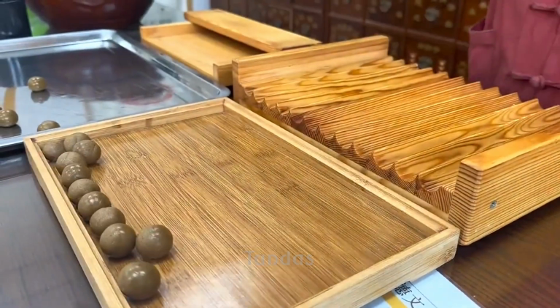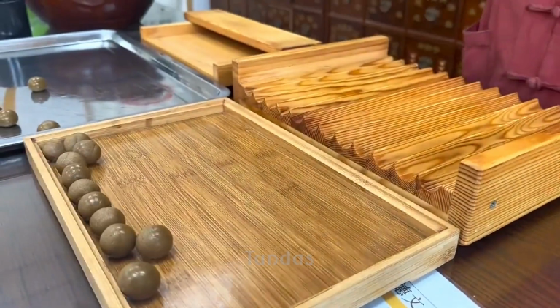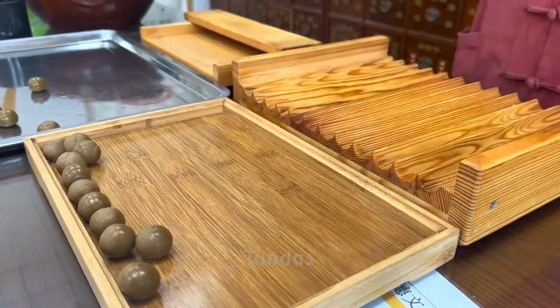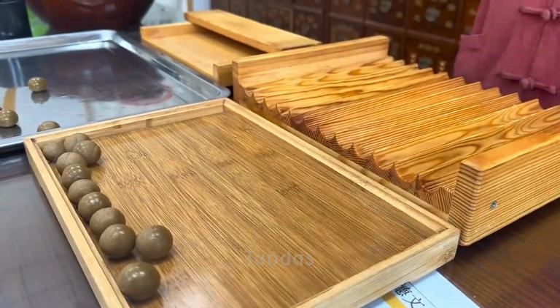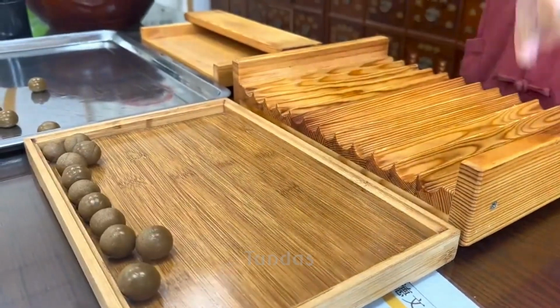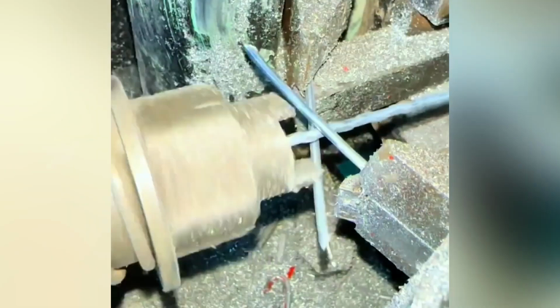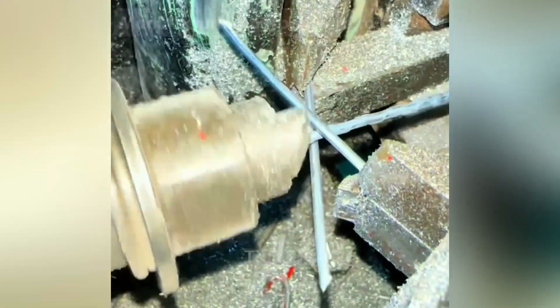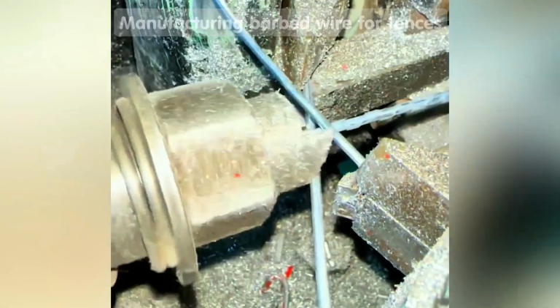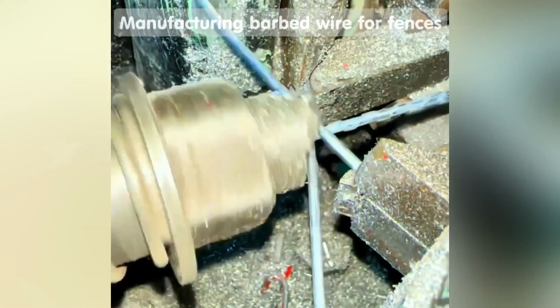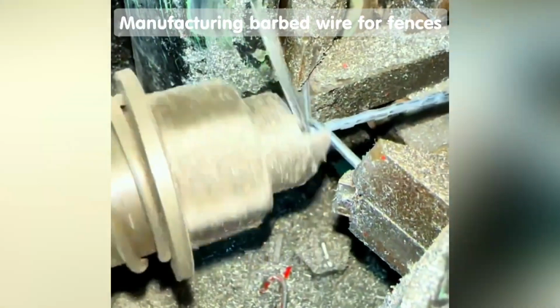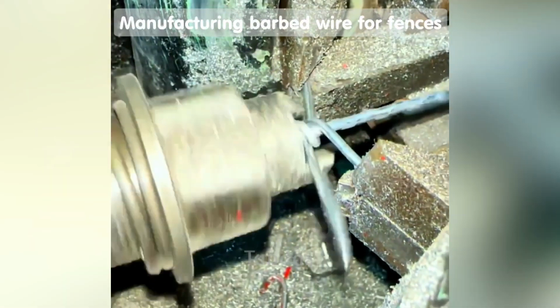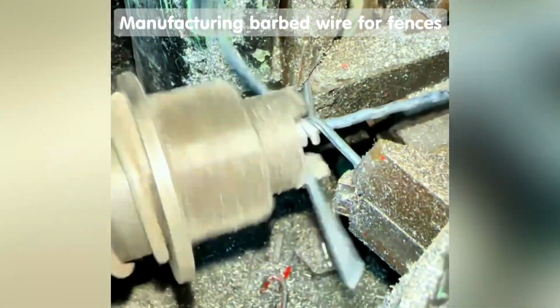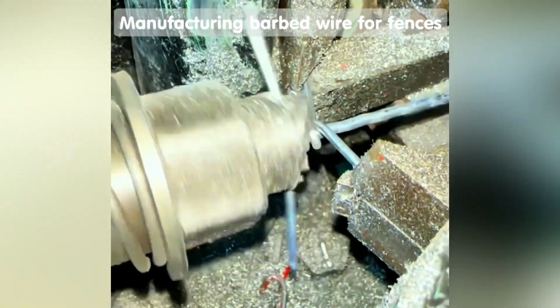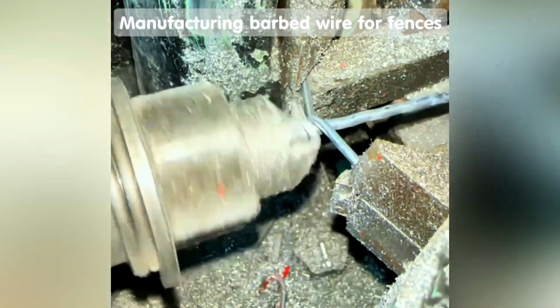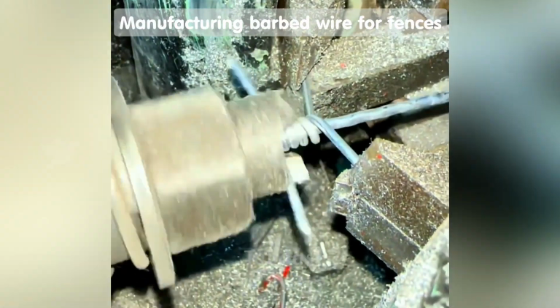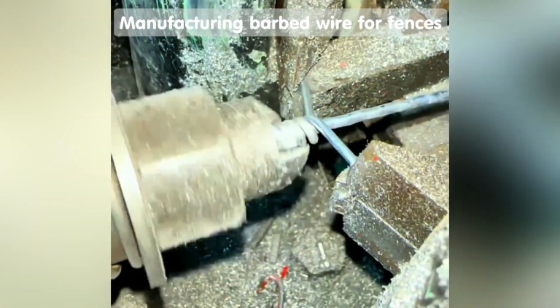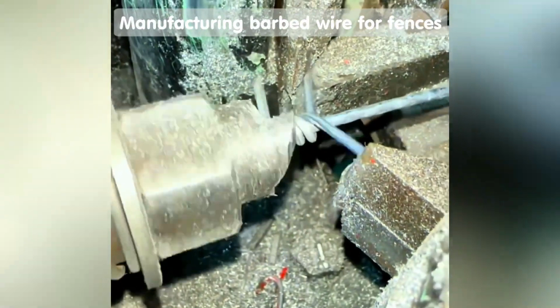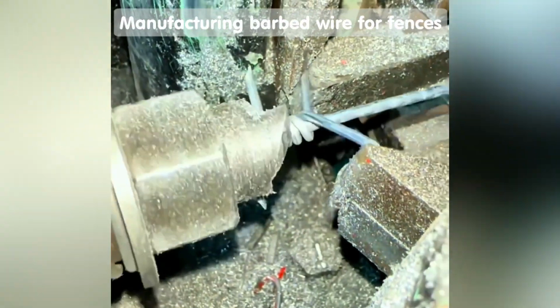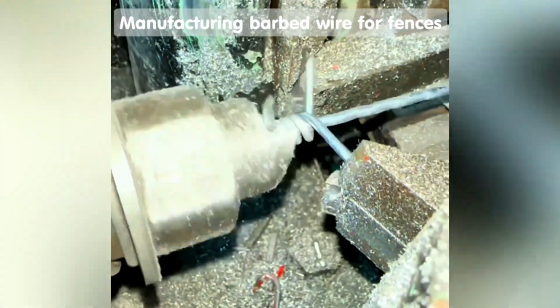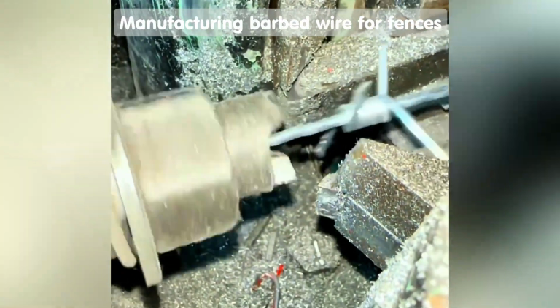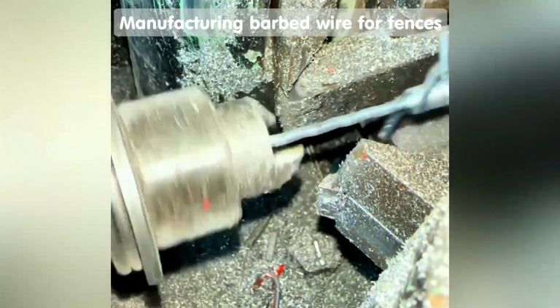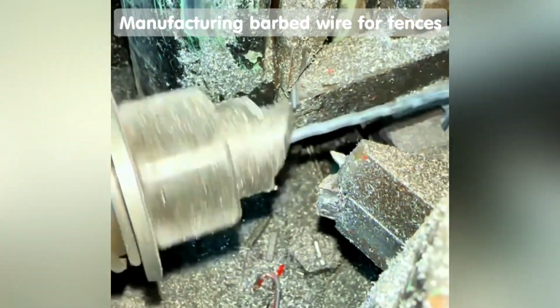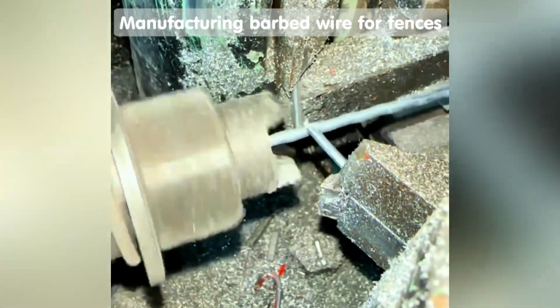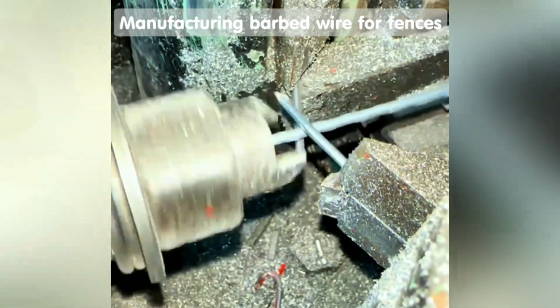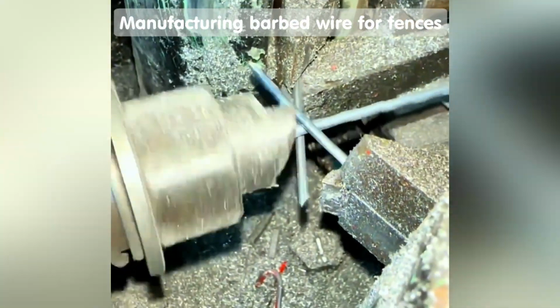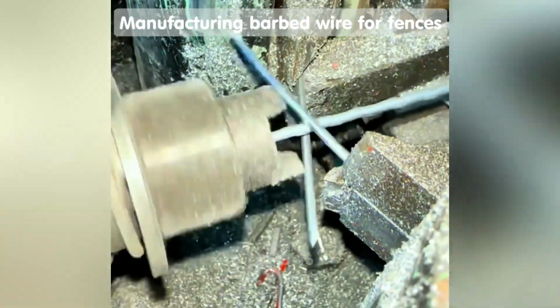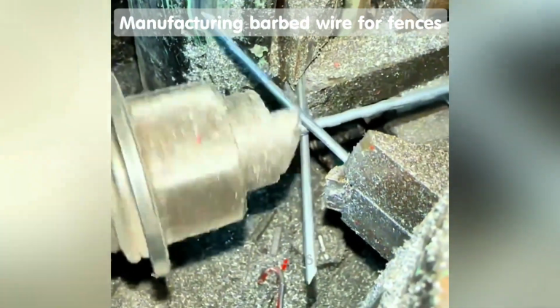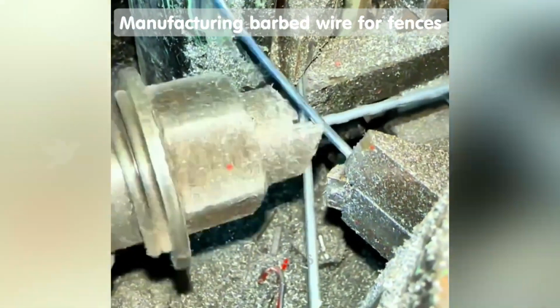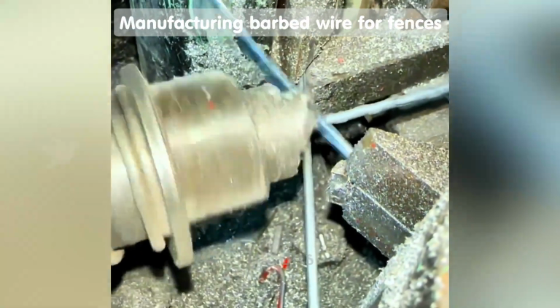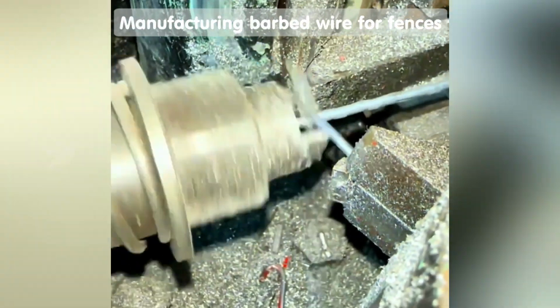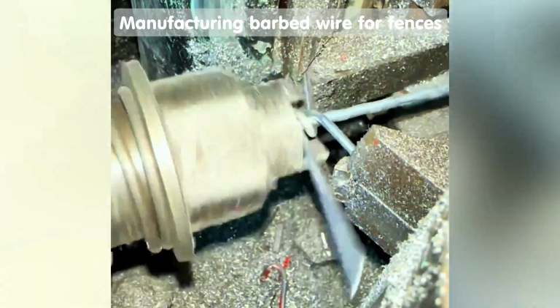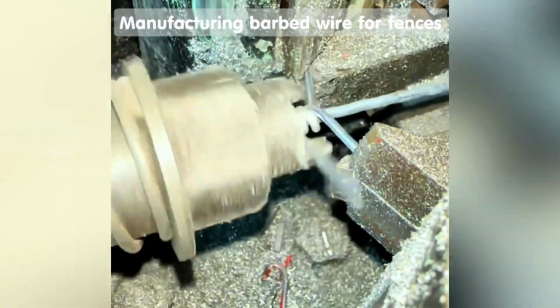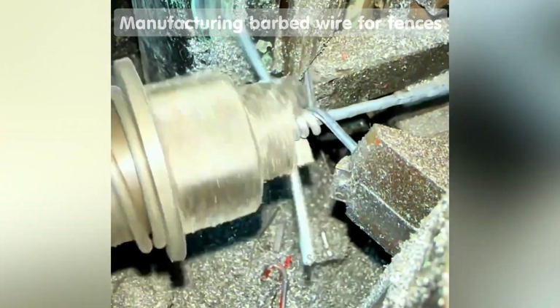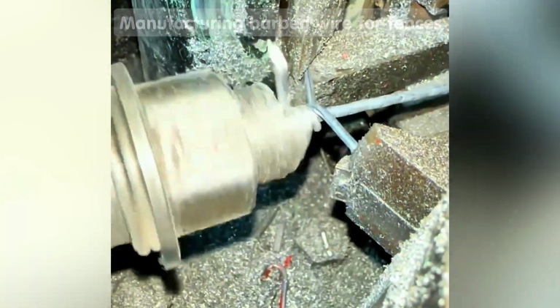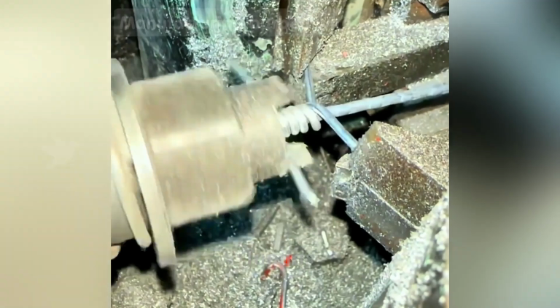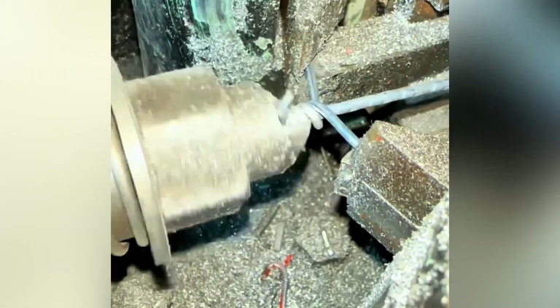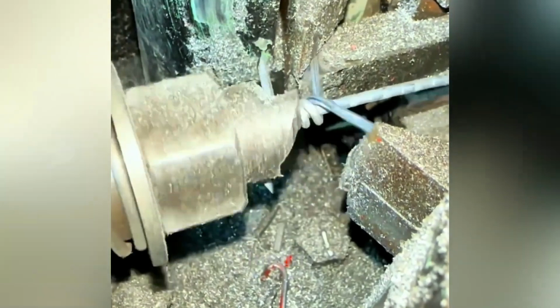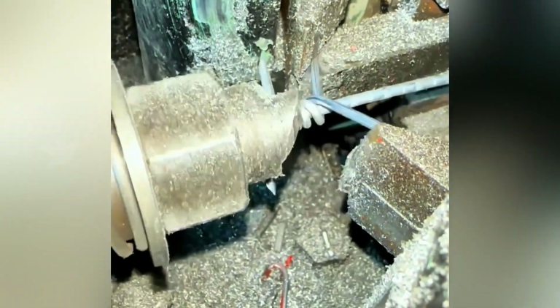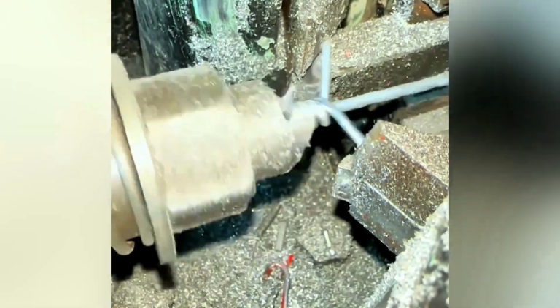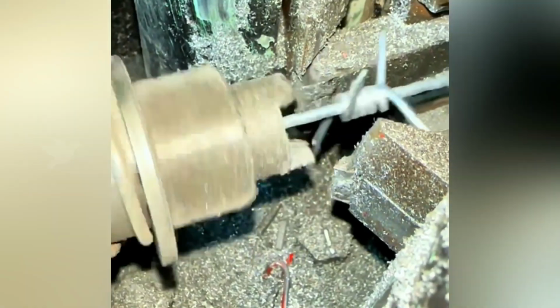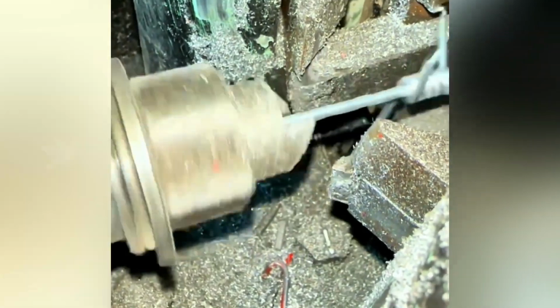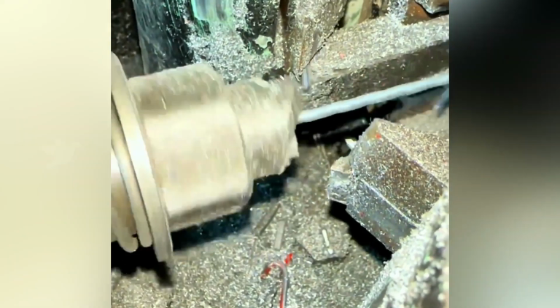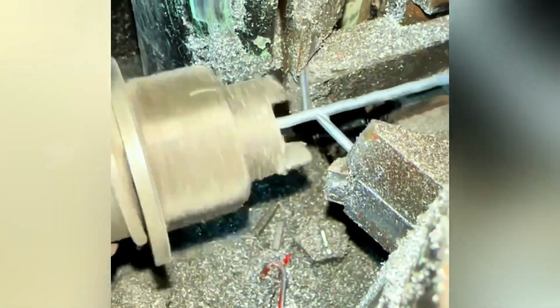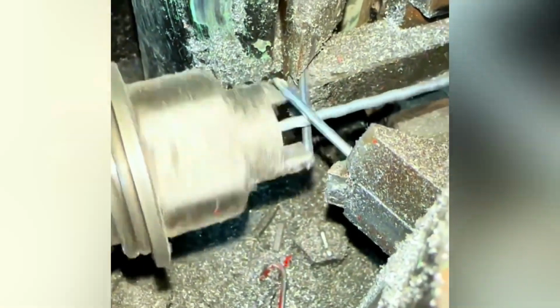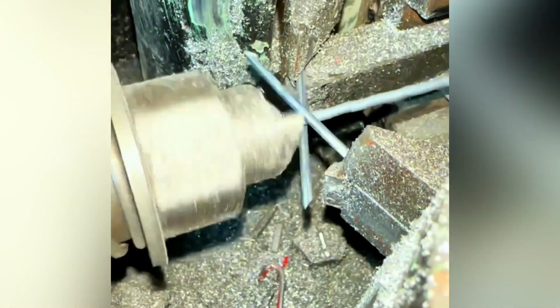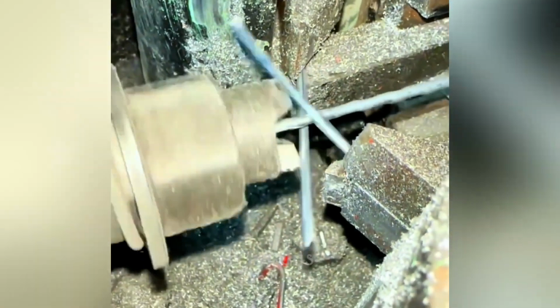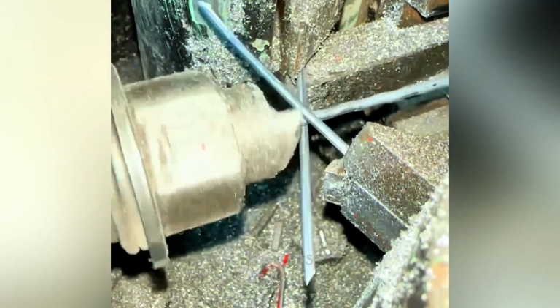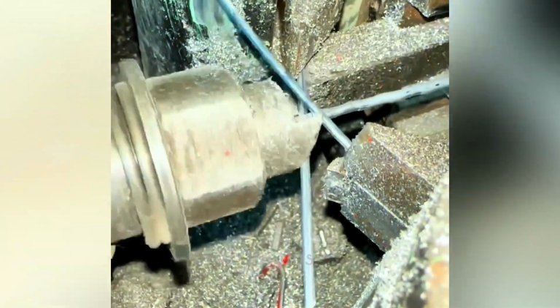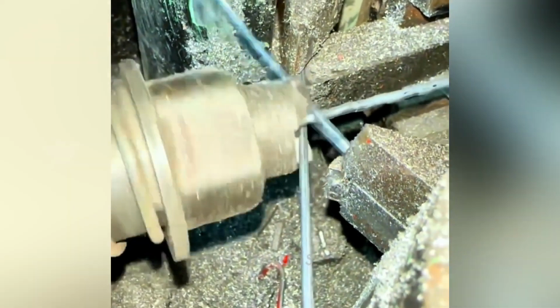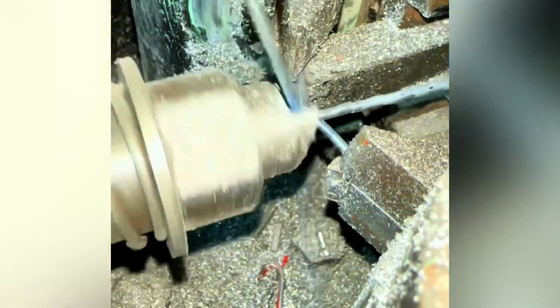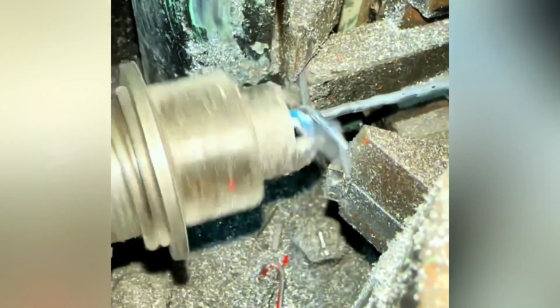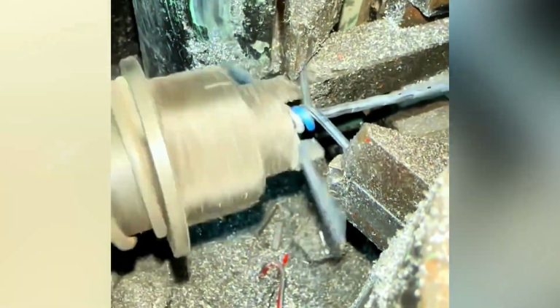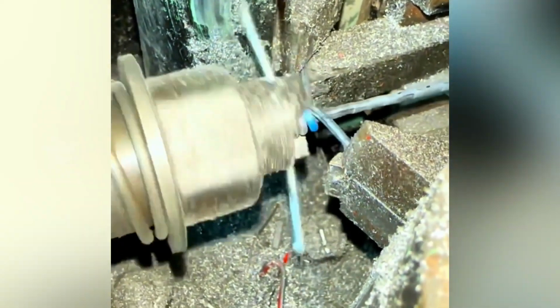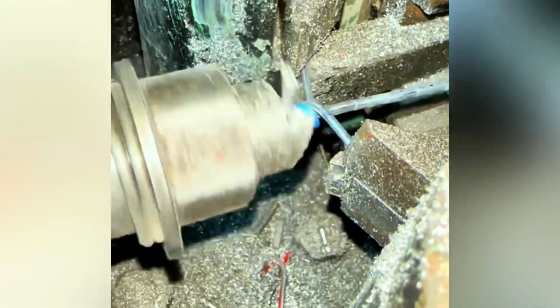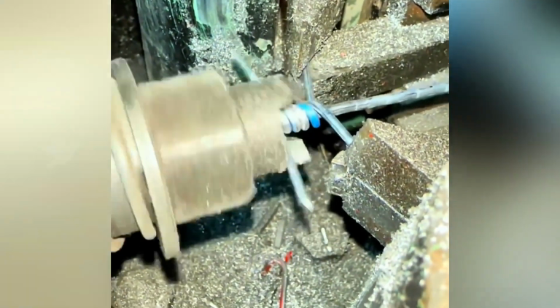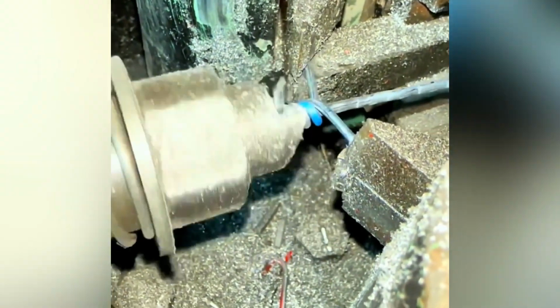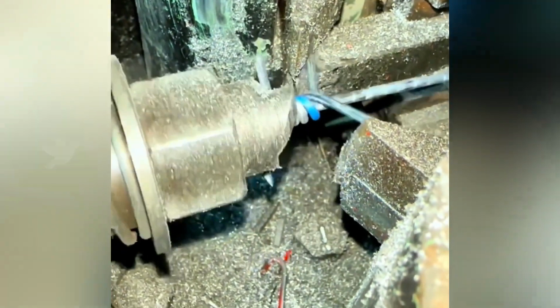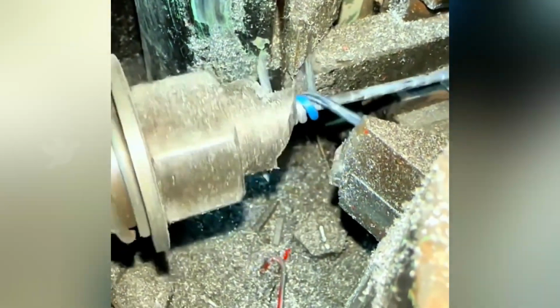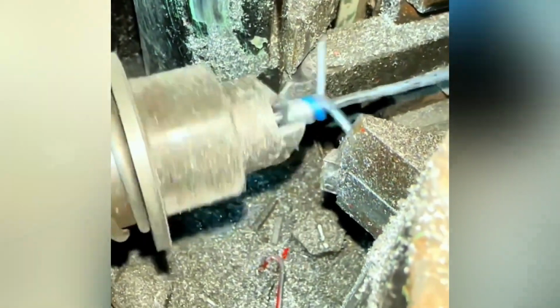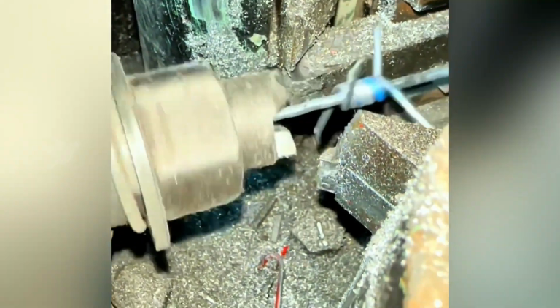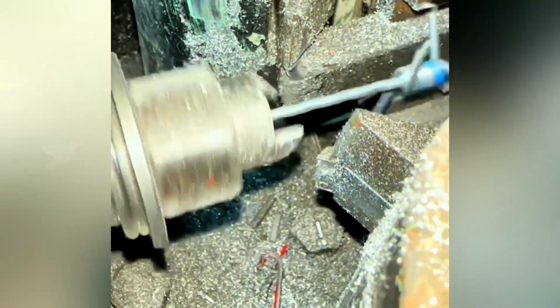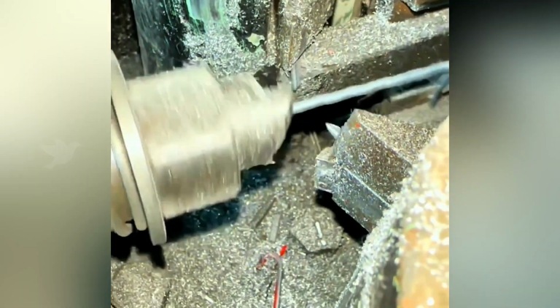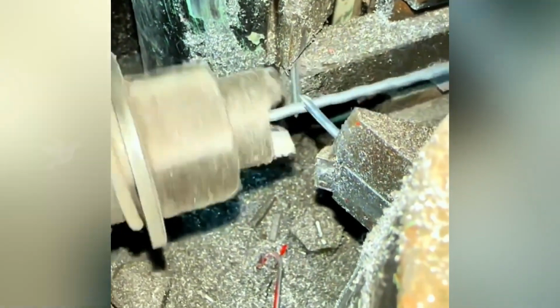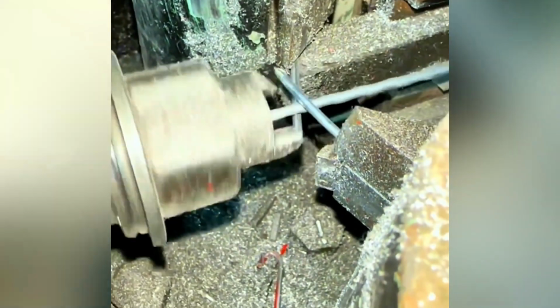Have you ever wondered how barbed wire is made? It turns out these barbs are wound by a special machine automatically.